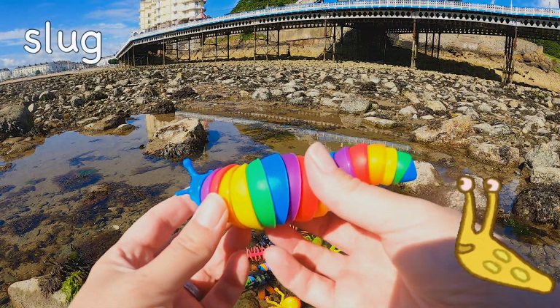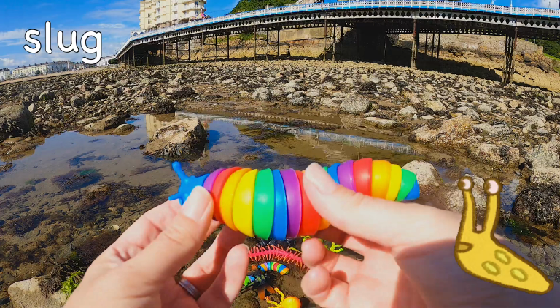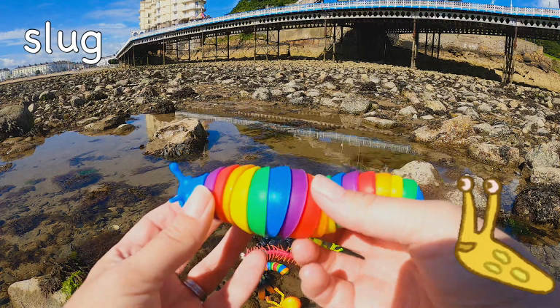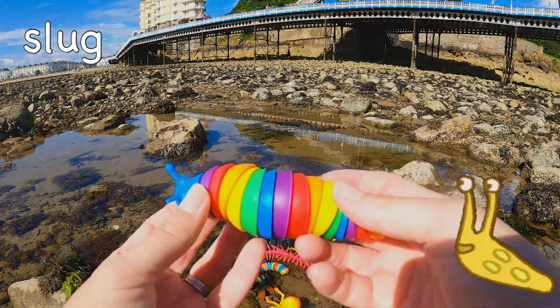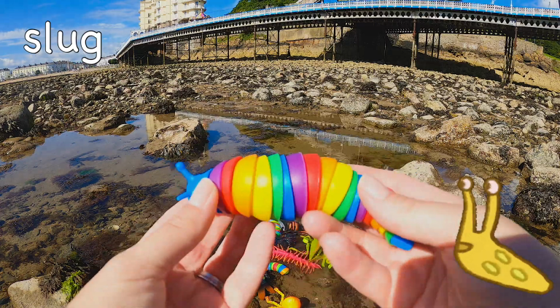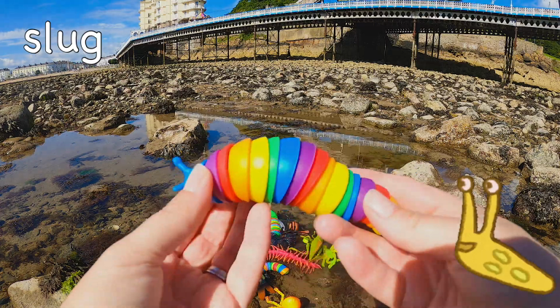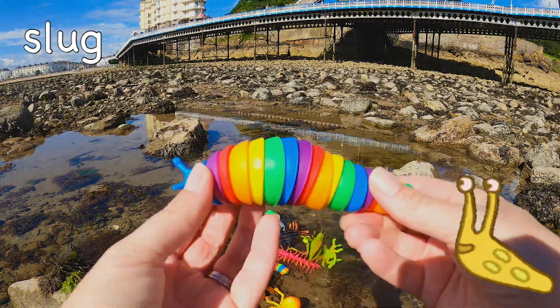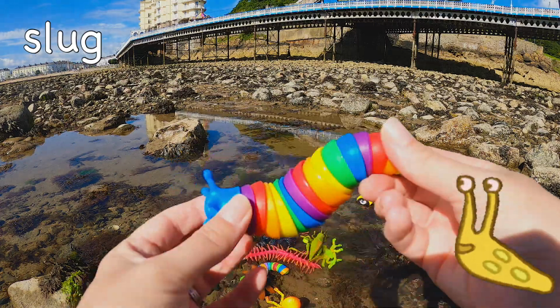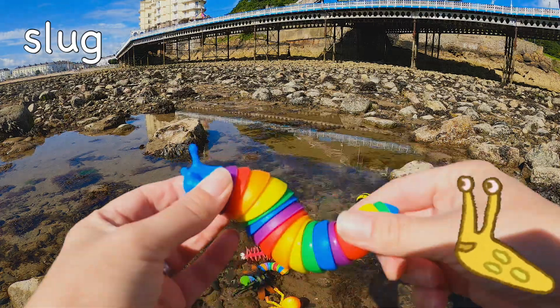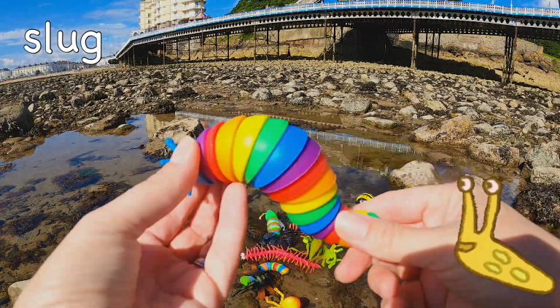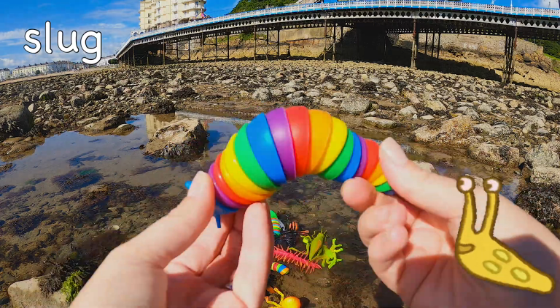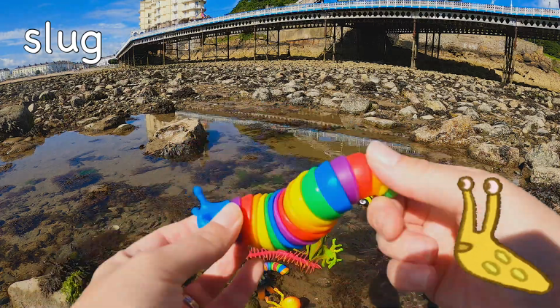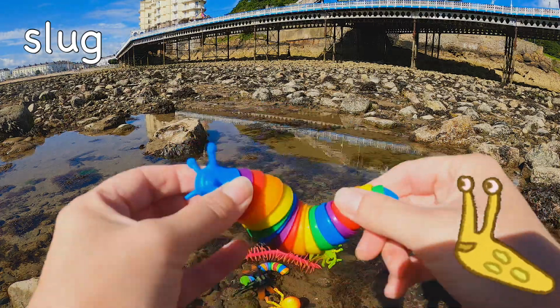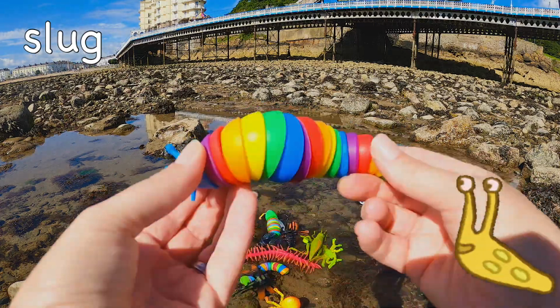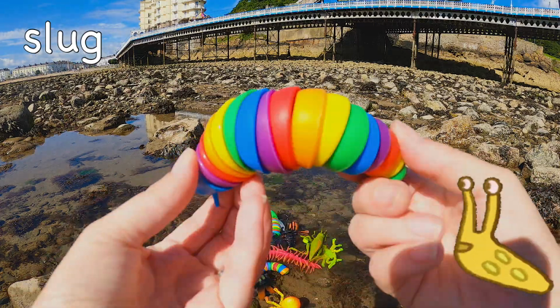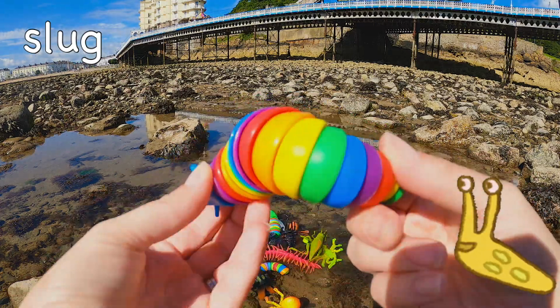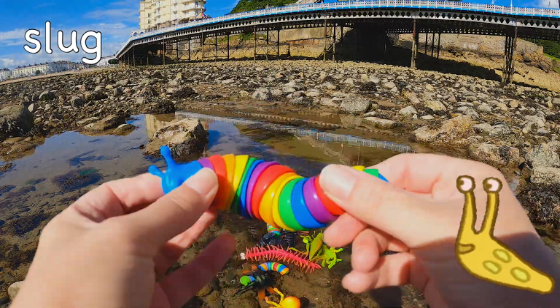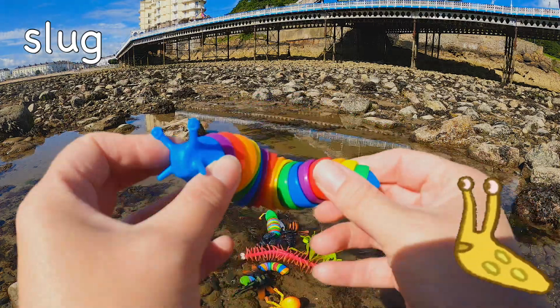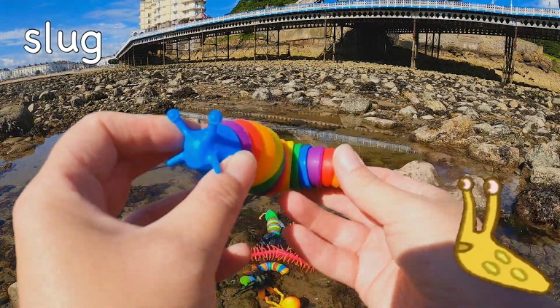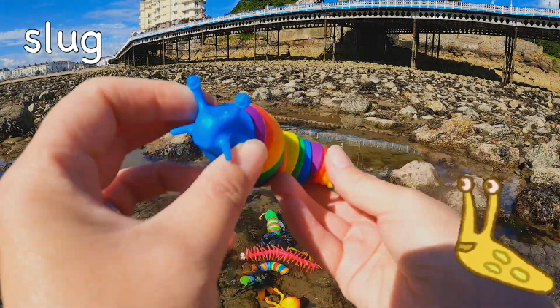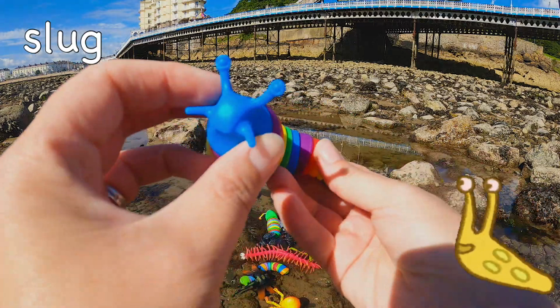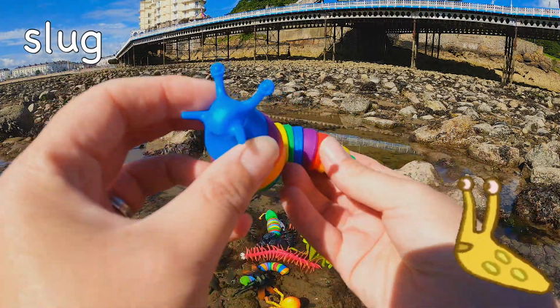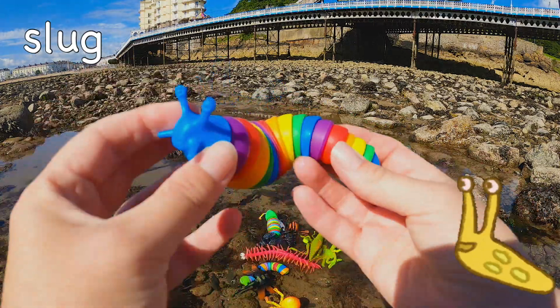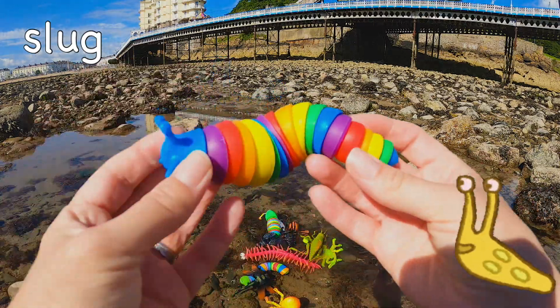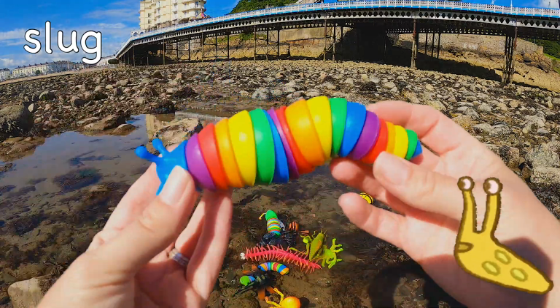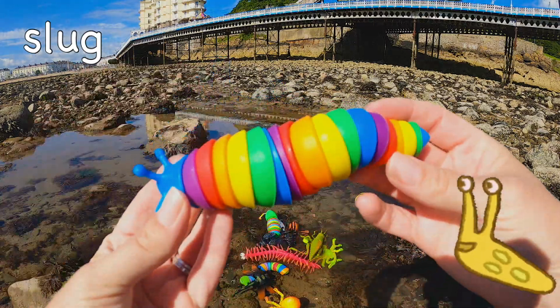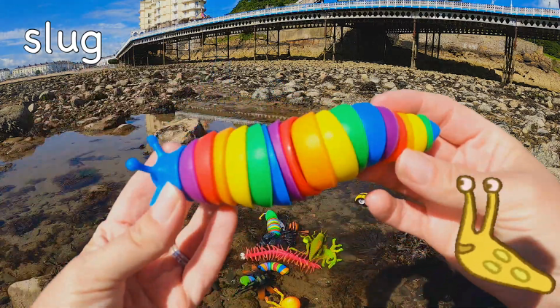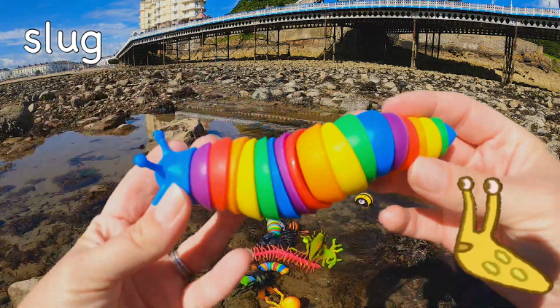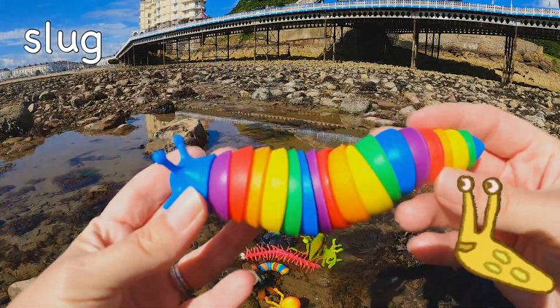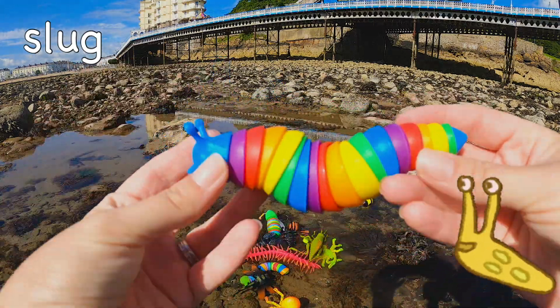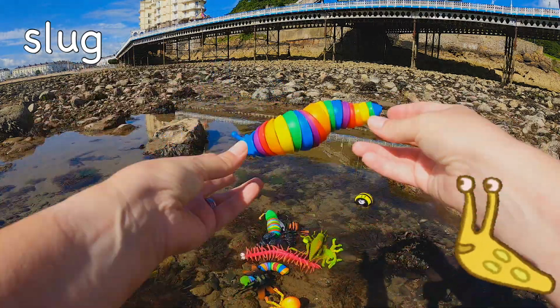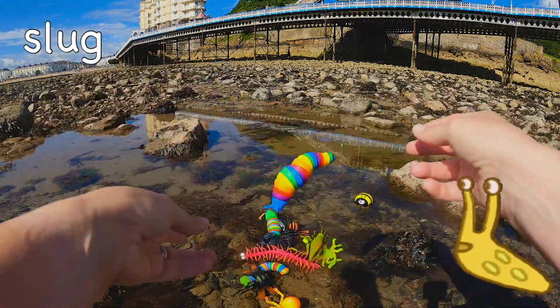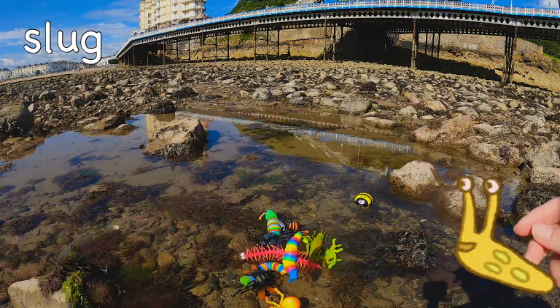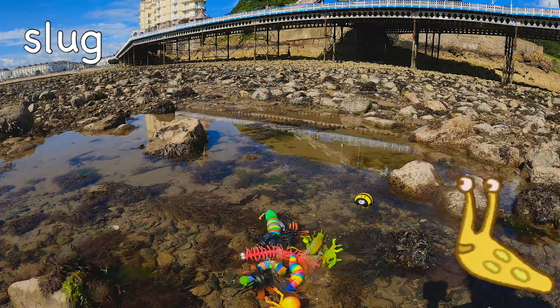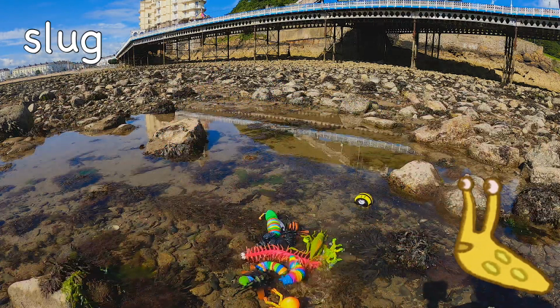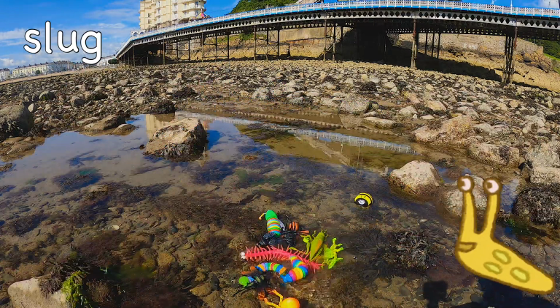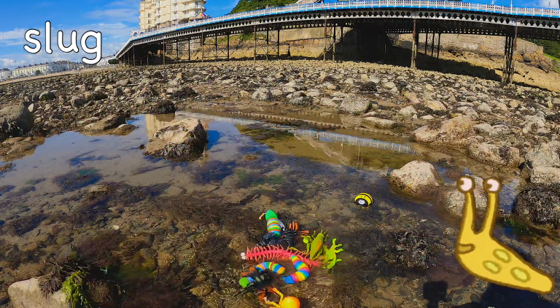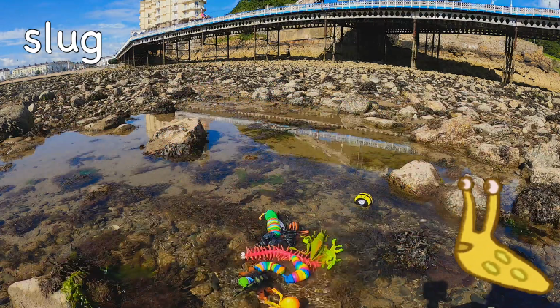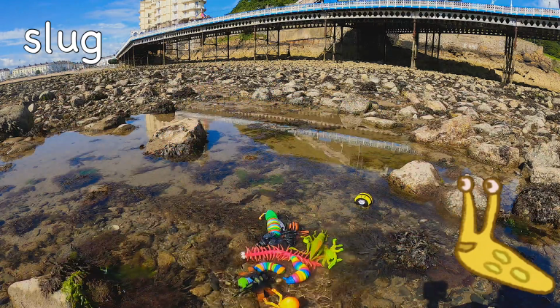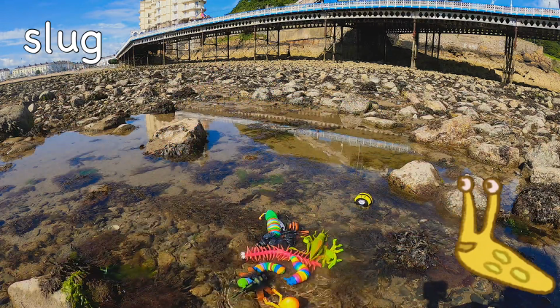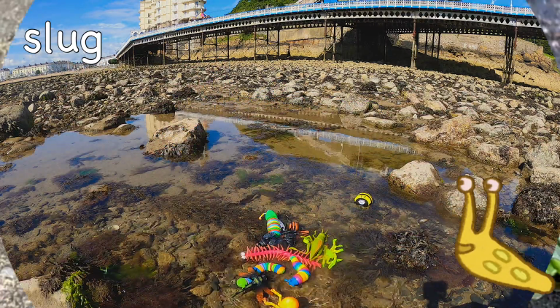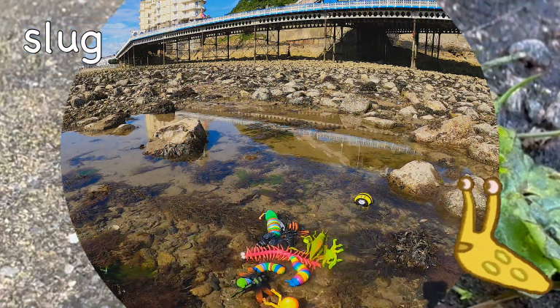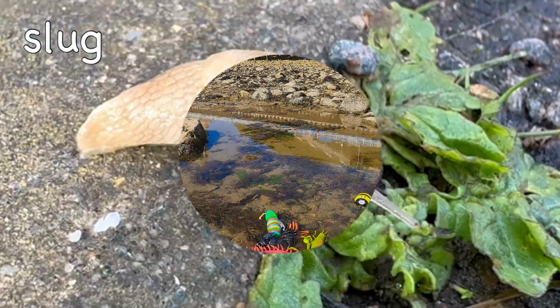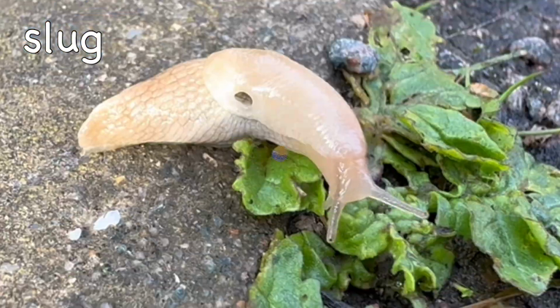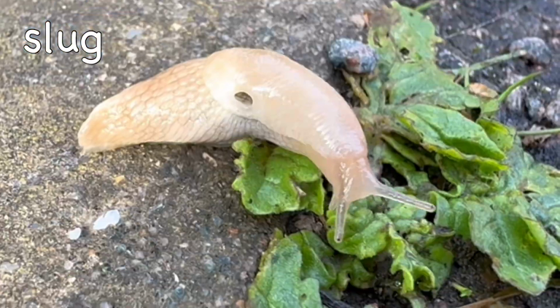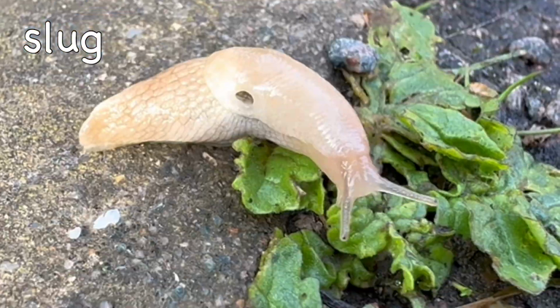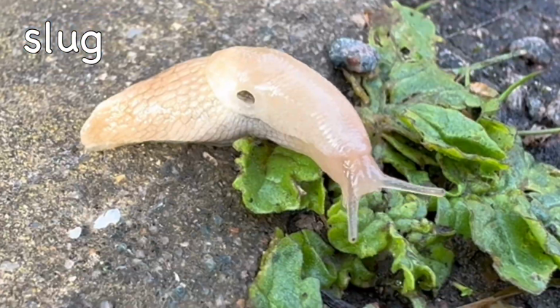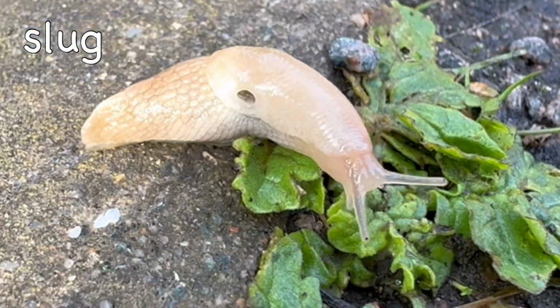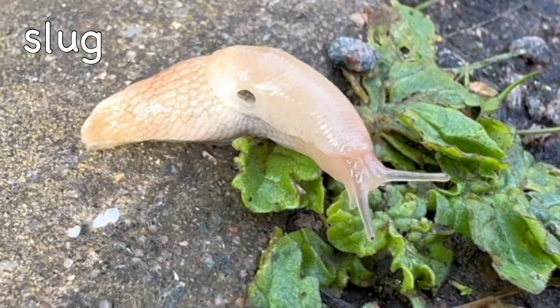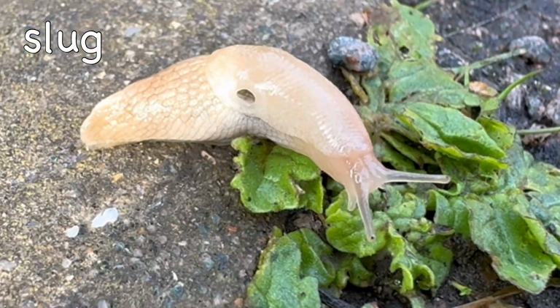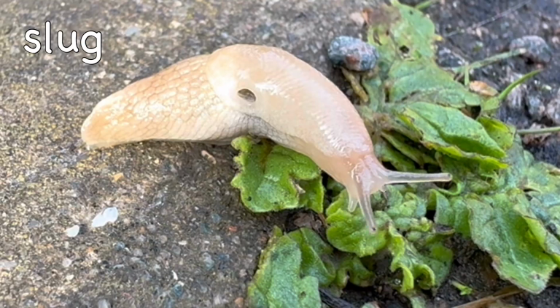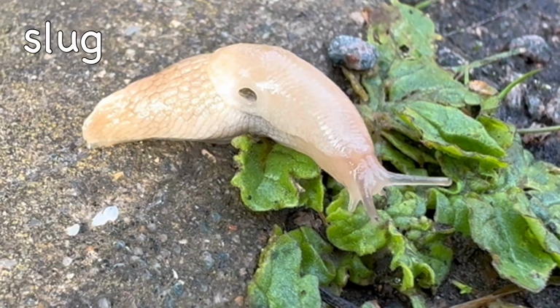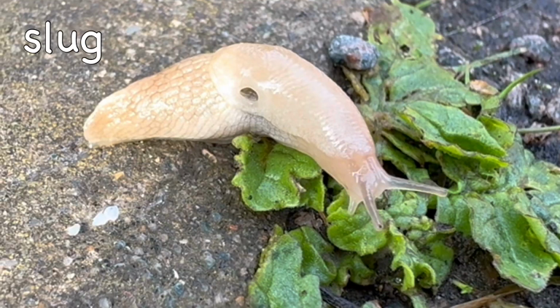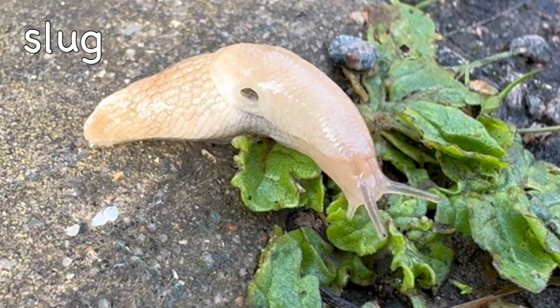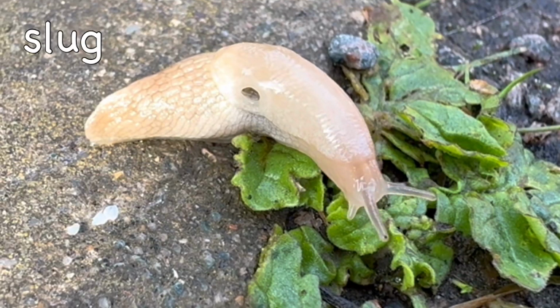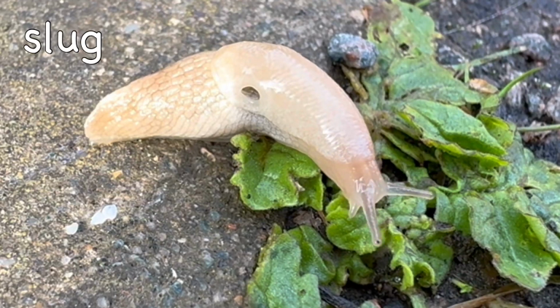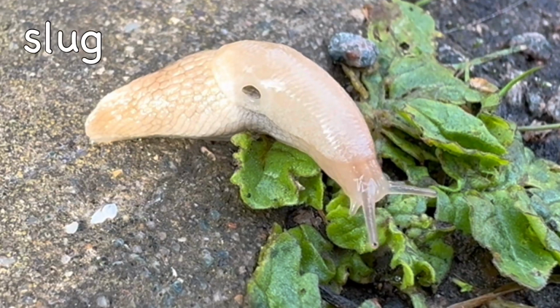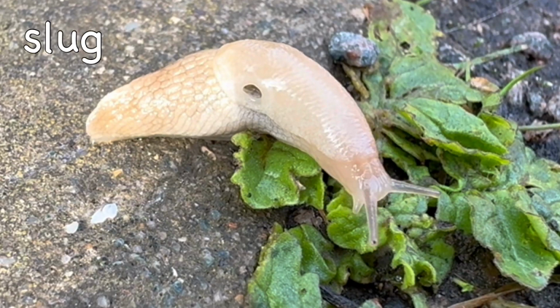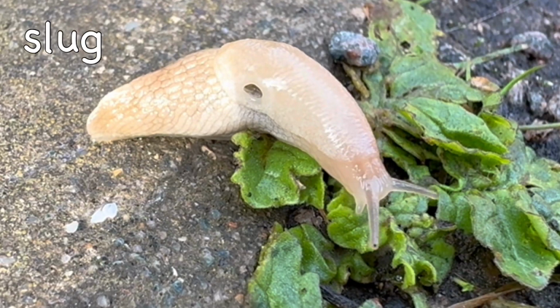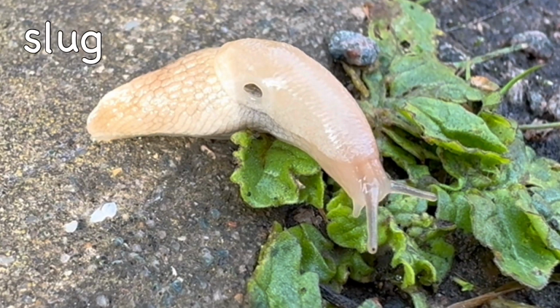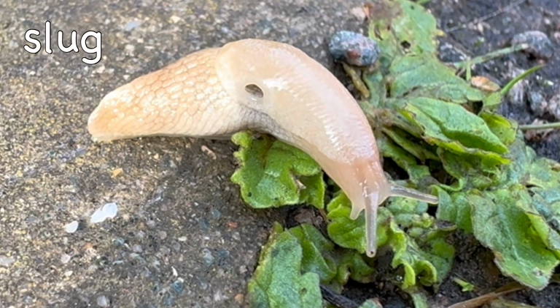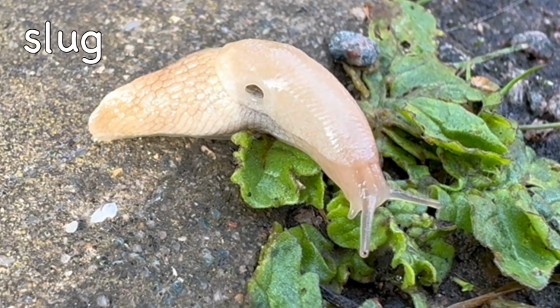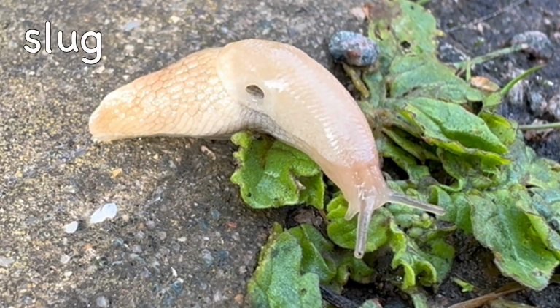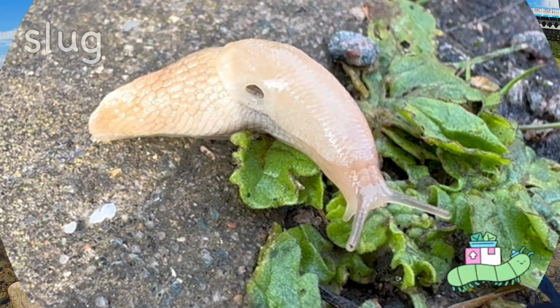Slug! The tramp slug can travel at 17.6 meters per hour!